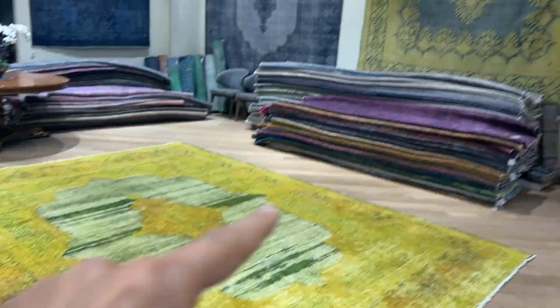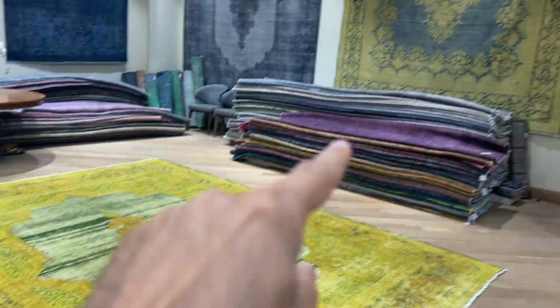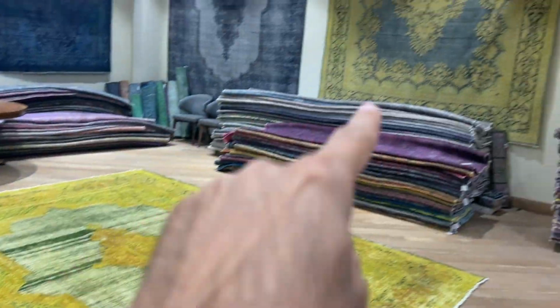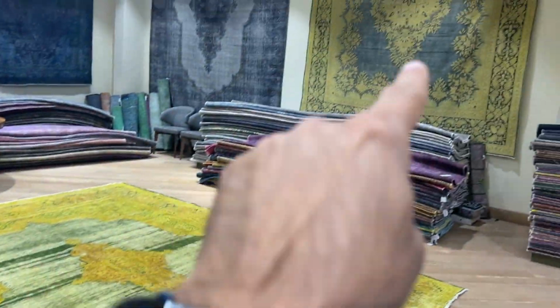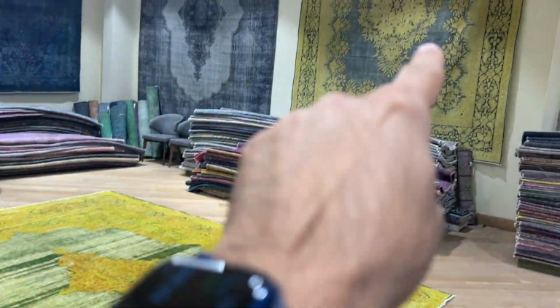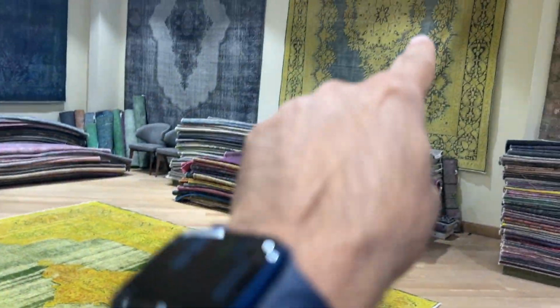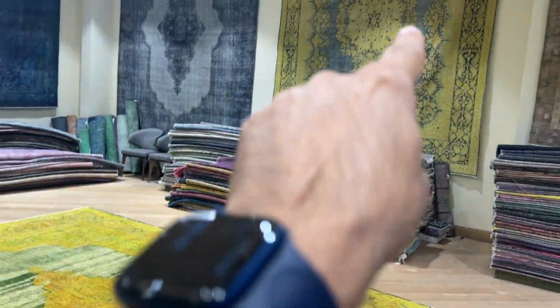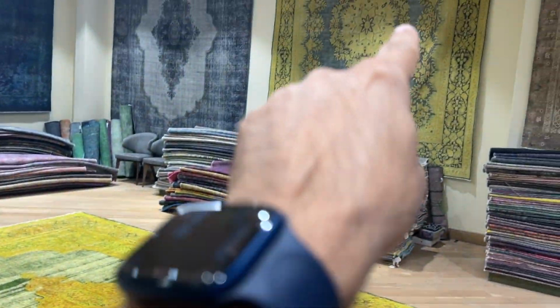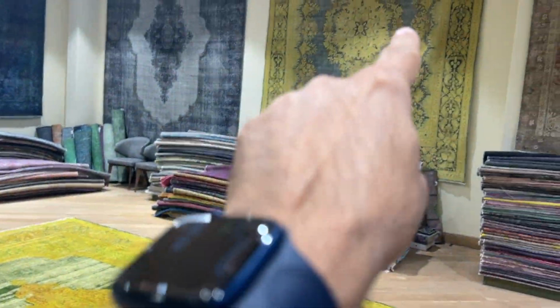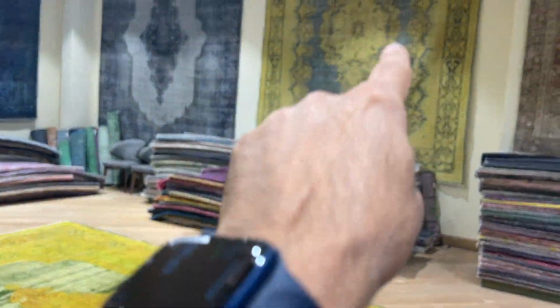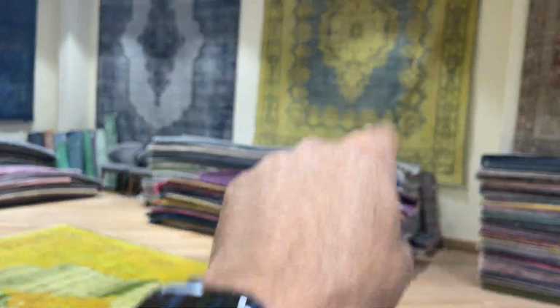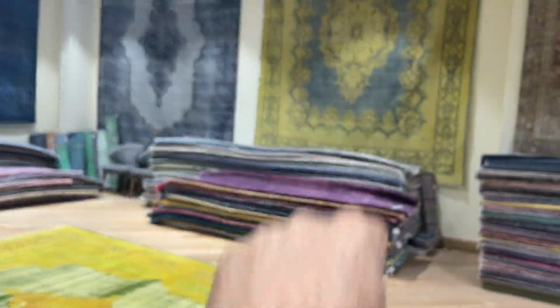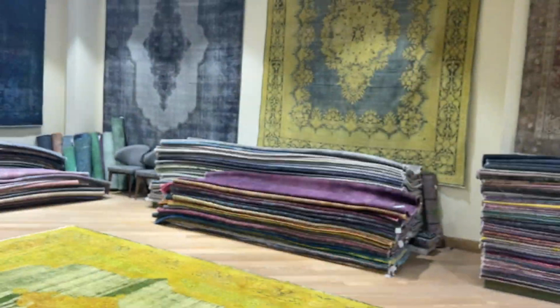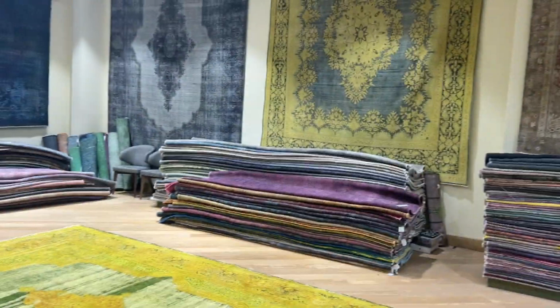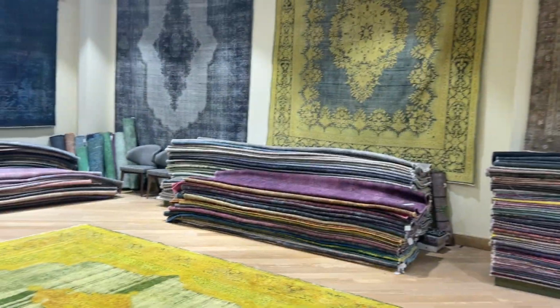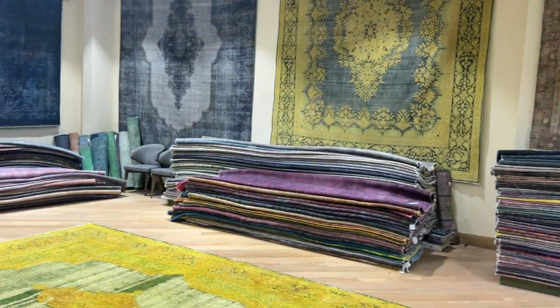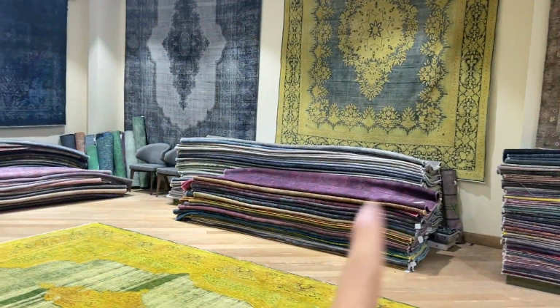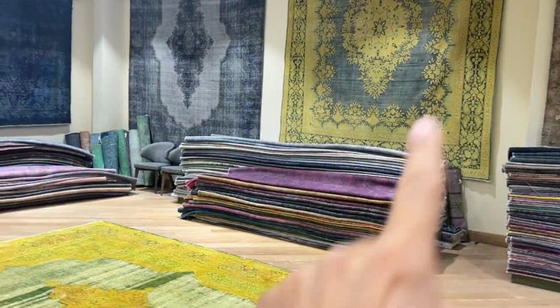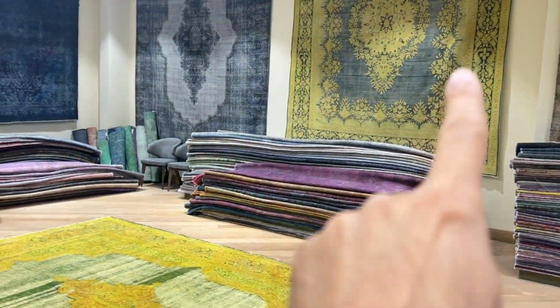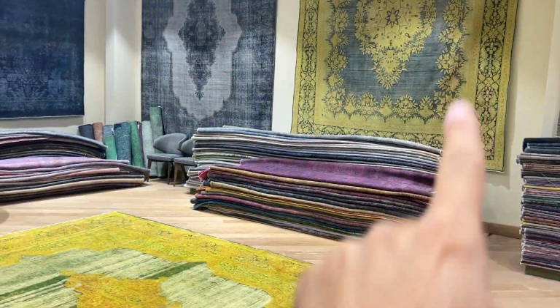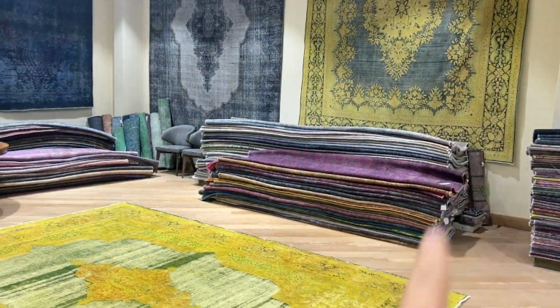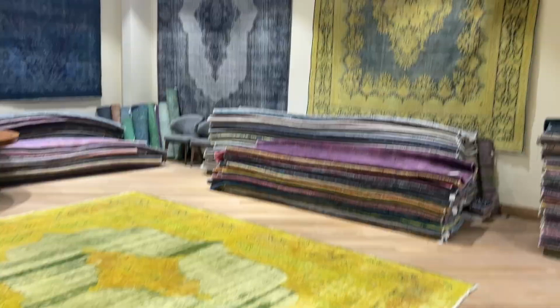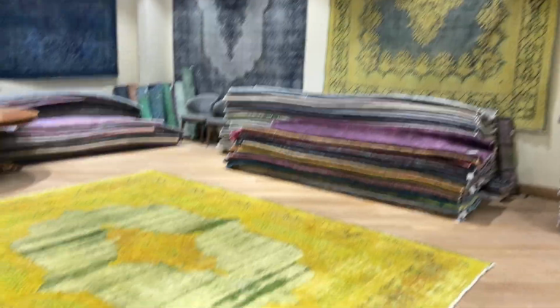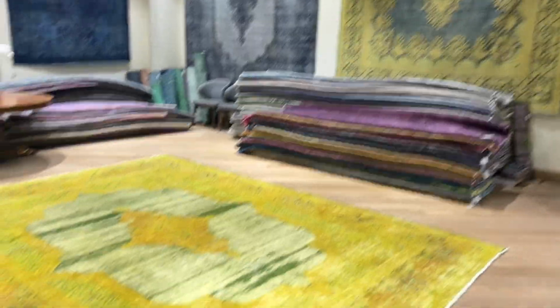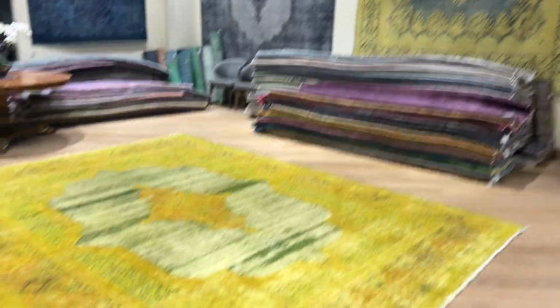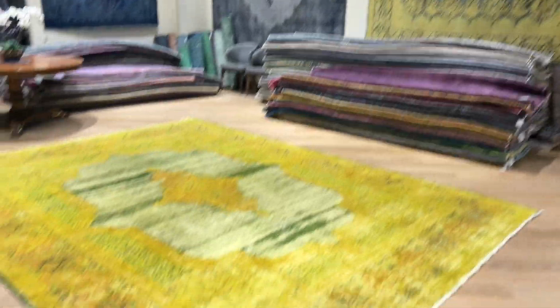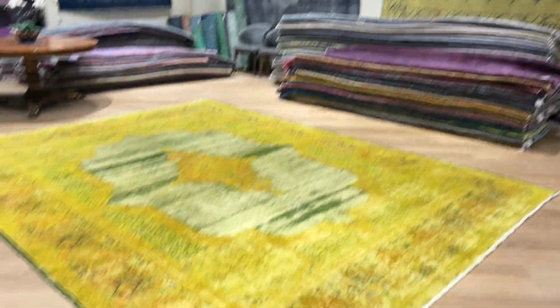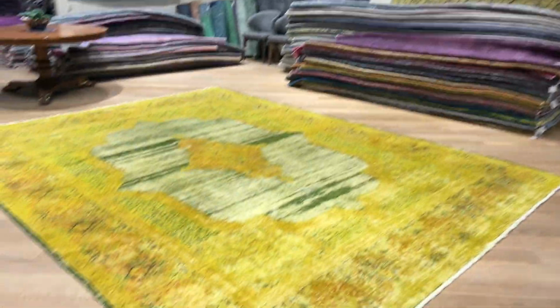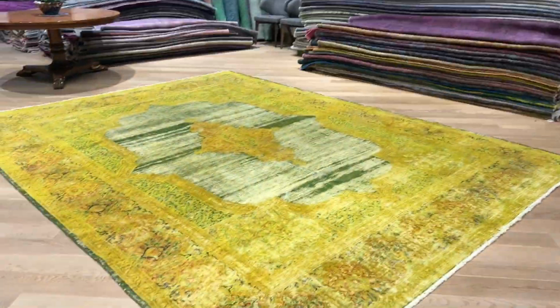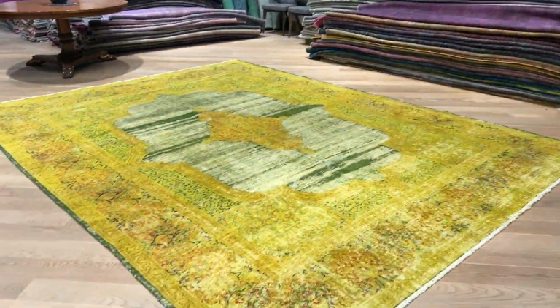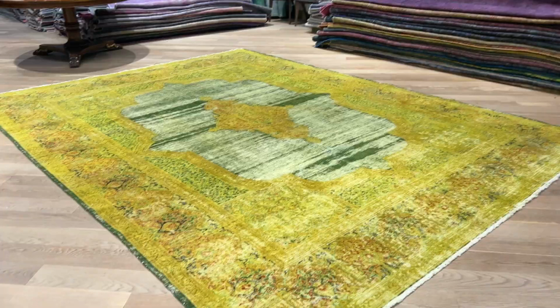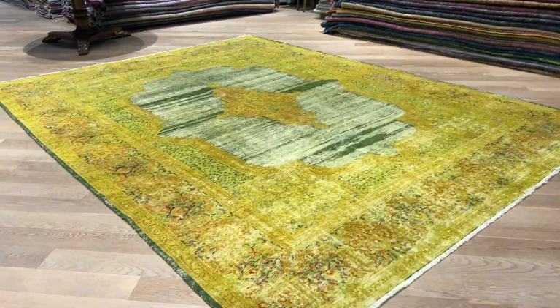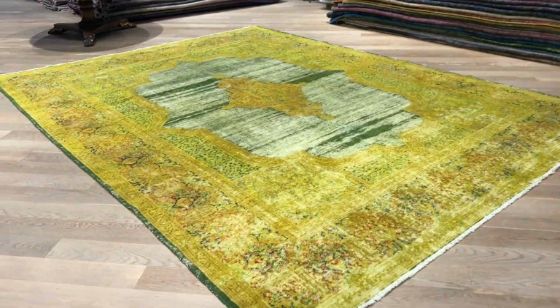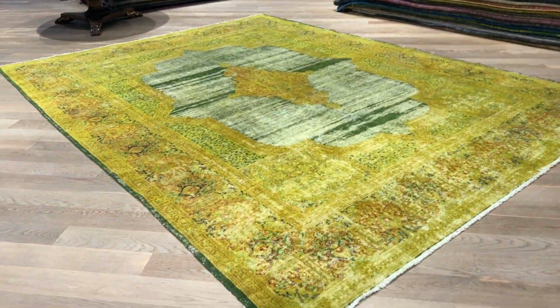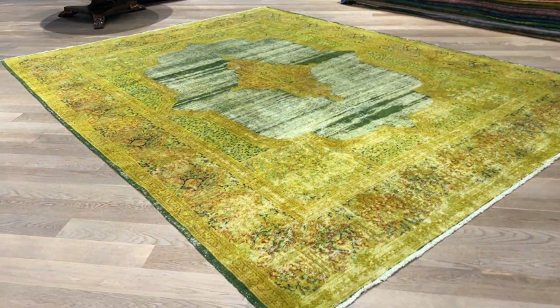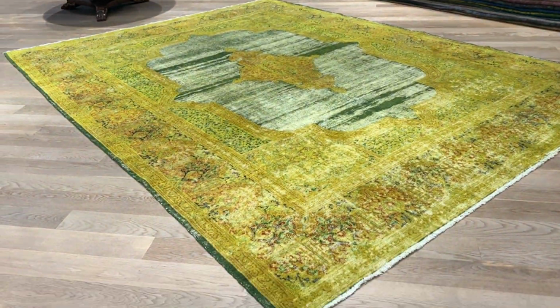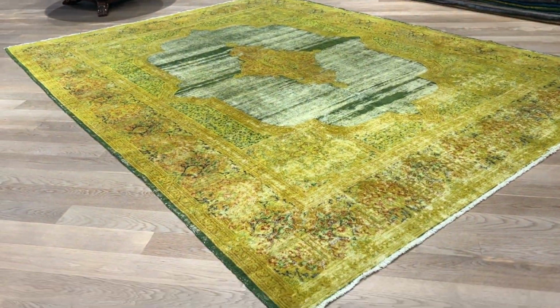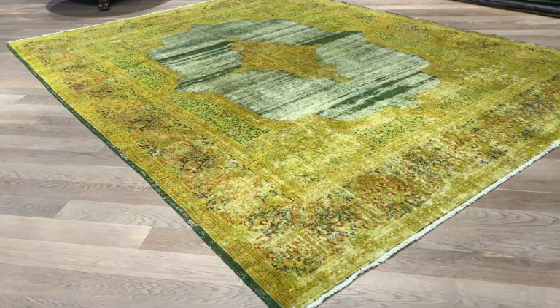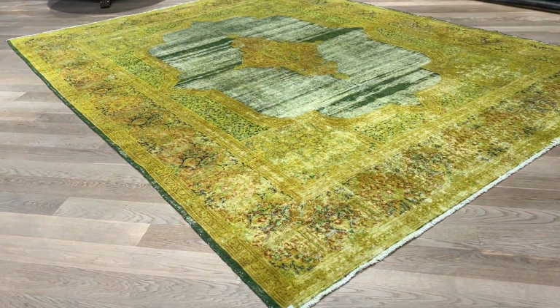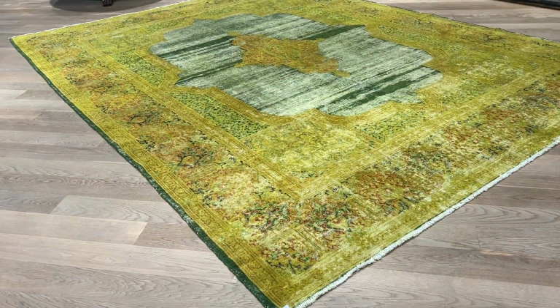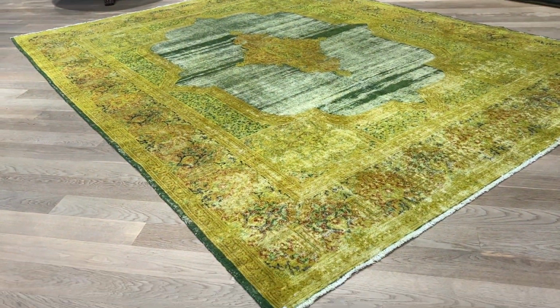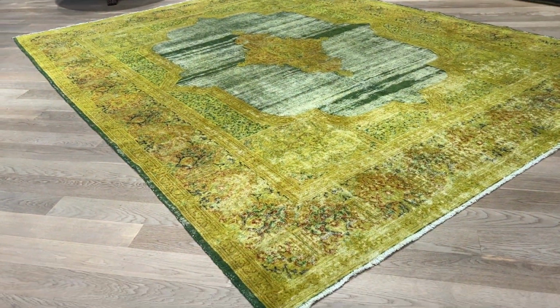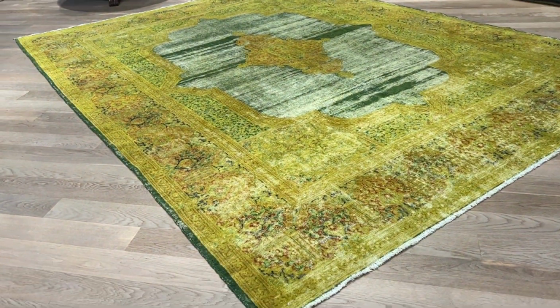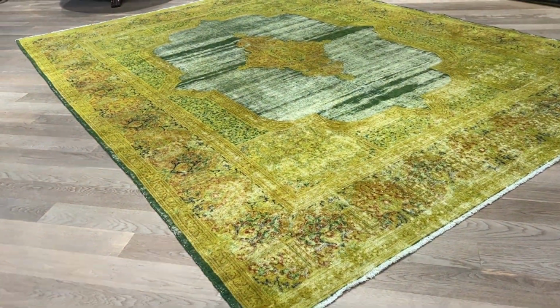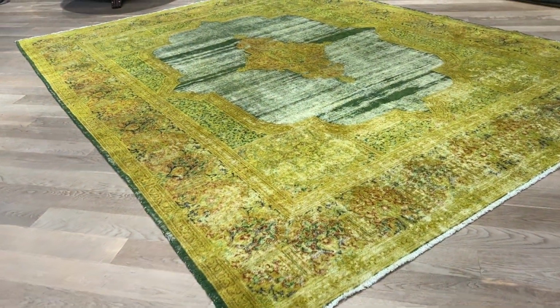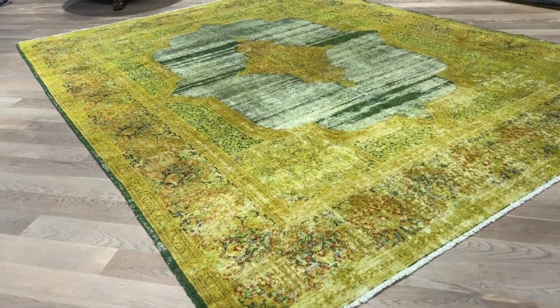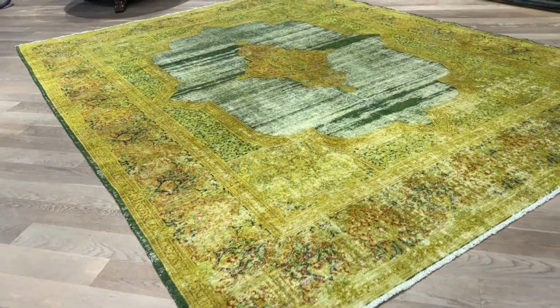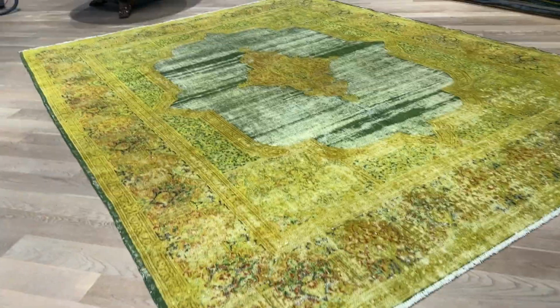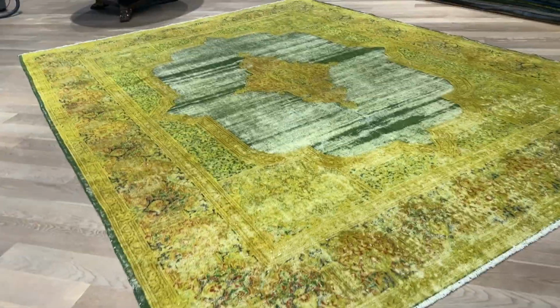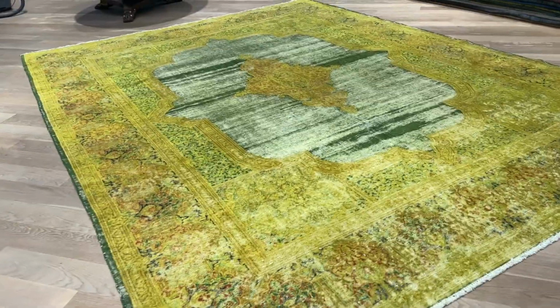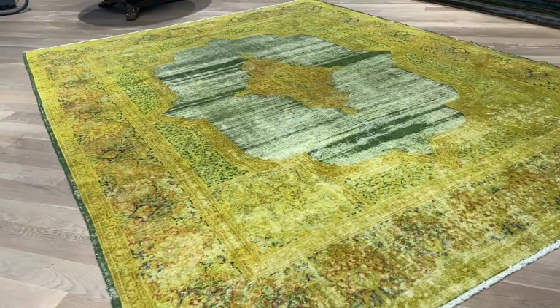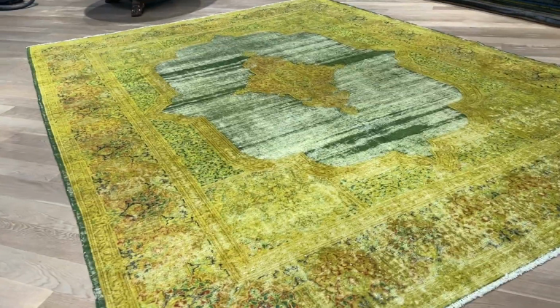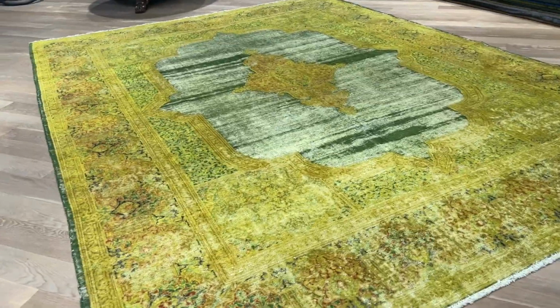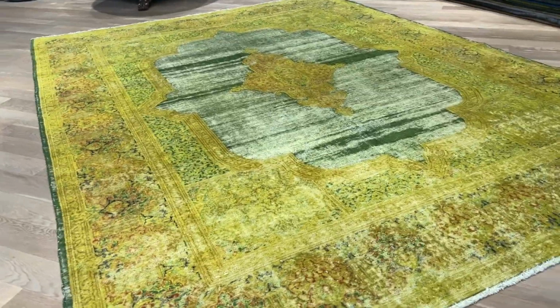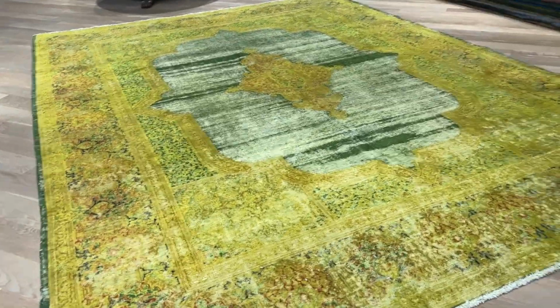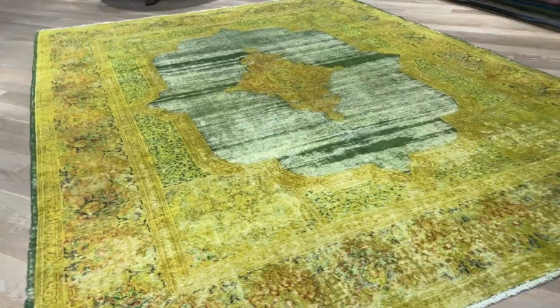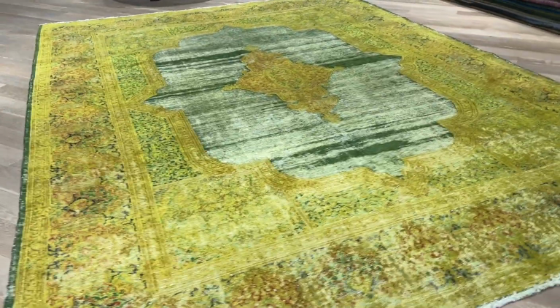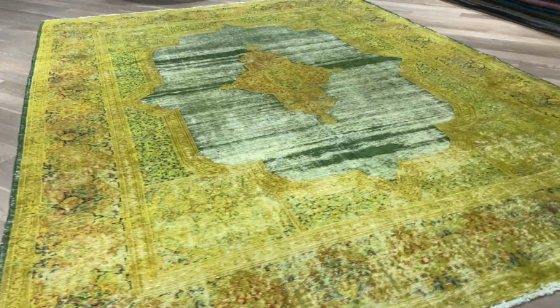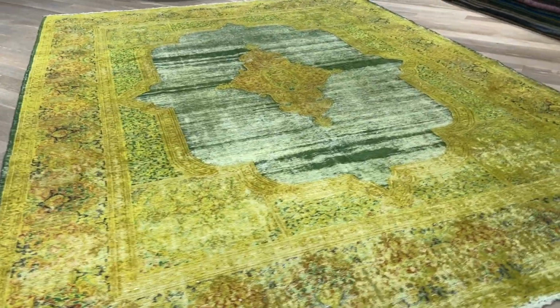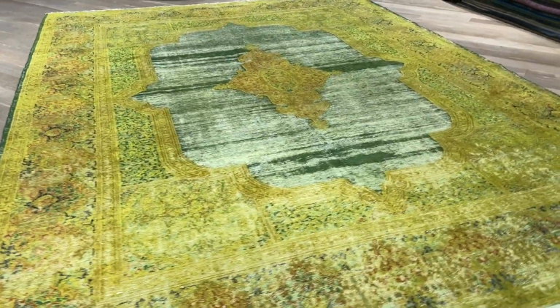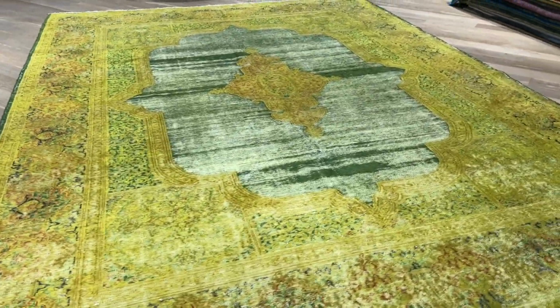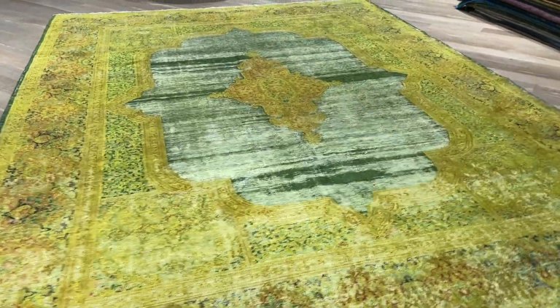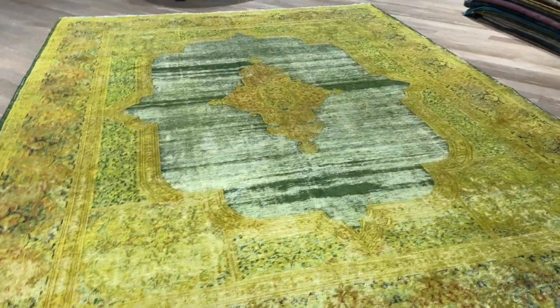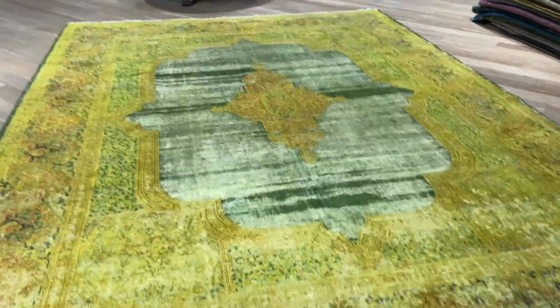I actually used to think this other one is really beautiful, which it is and everybody loves it. But this one, I think, is in a different league. It's just so unique.